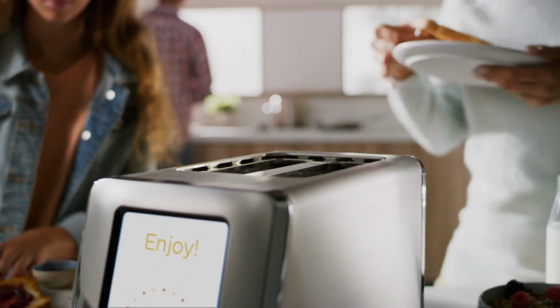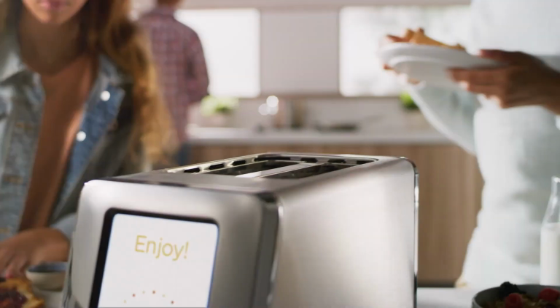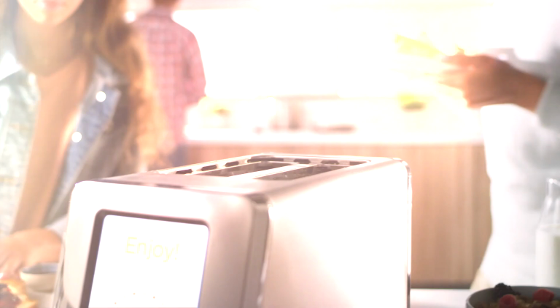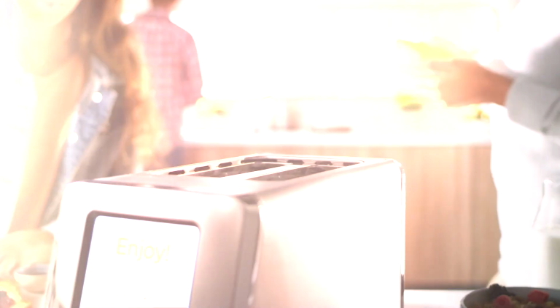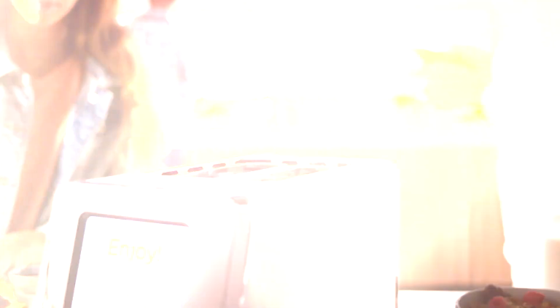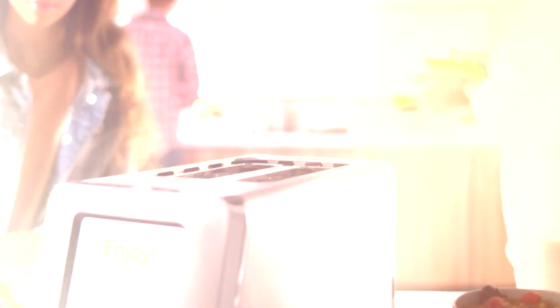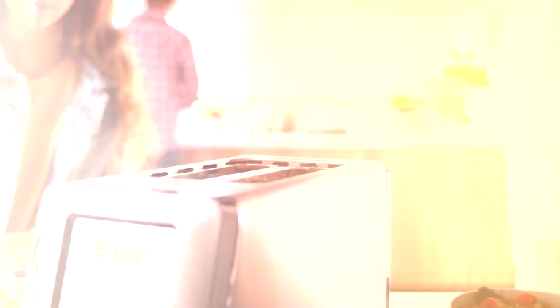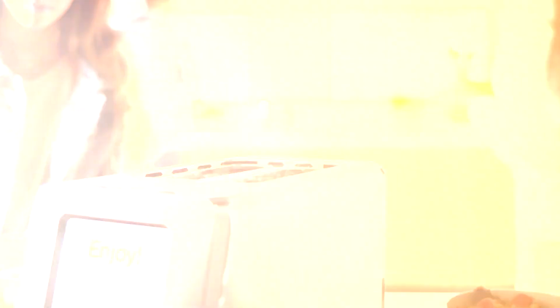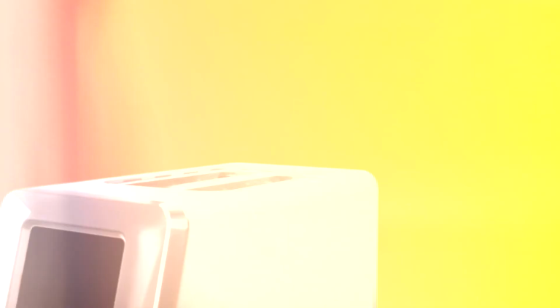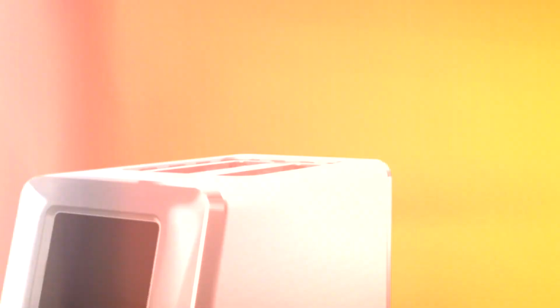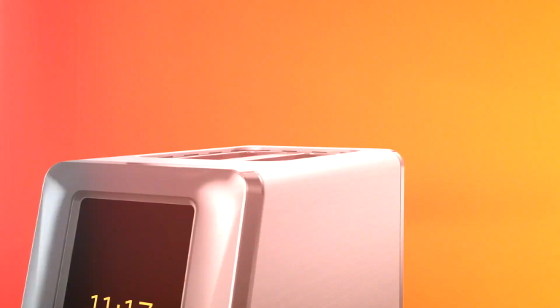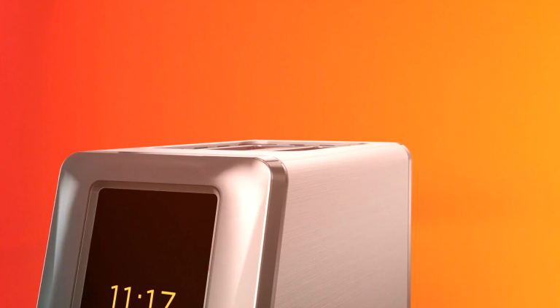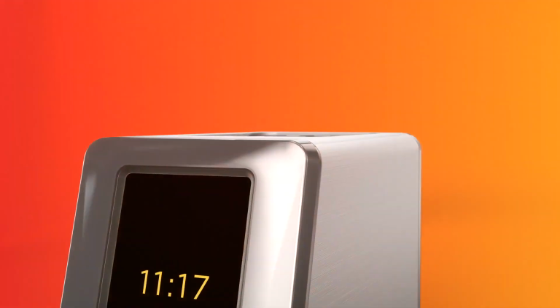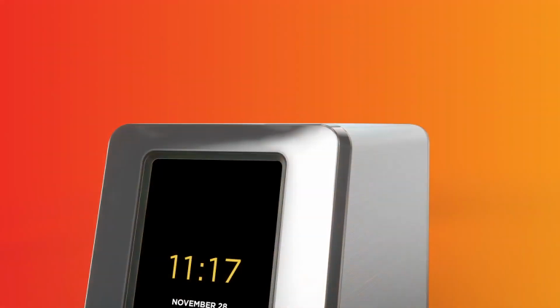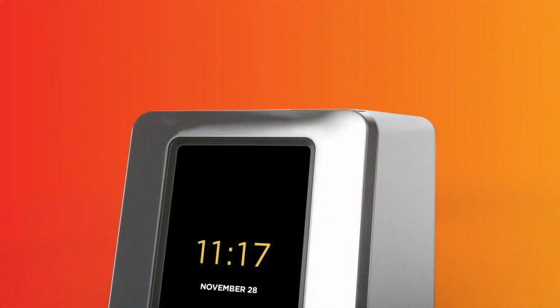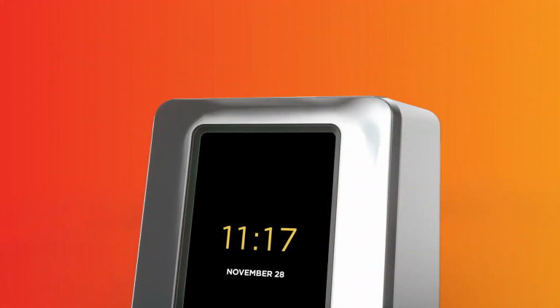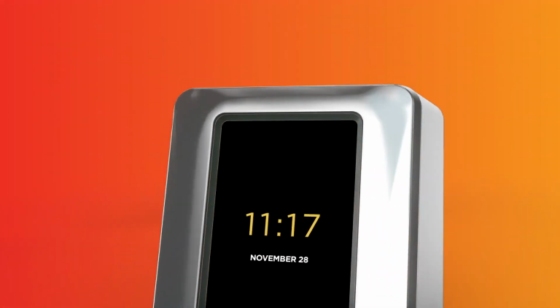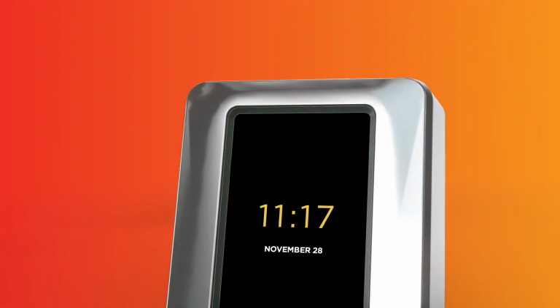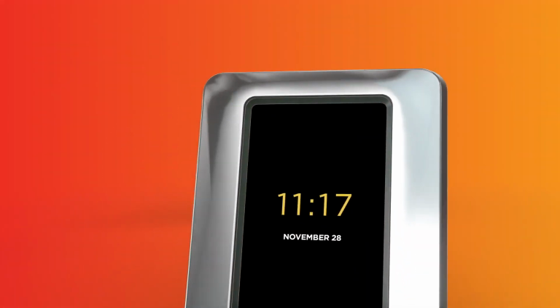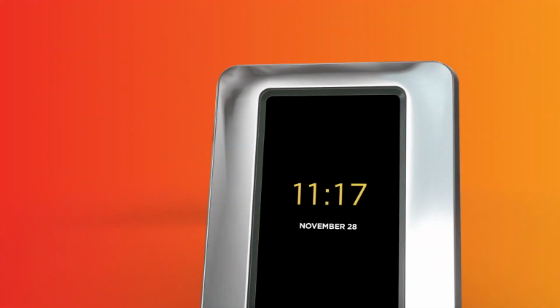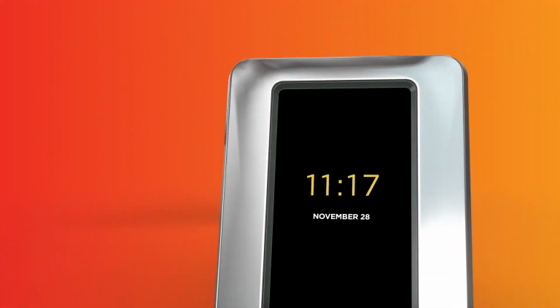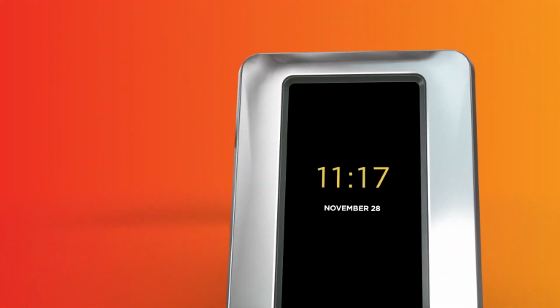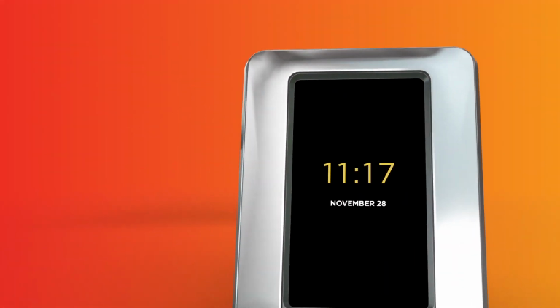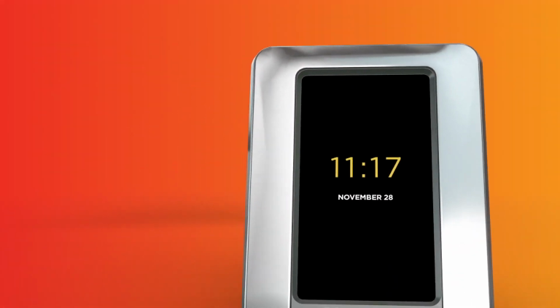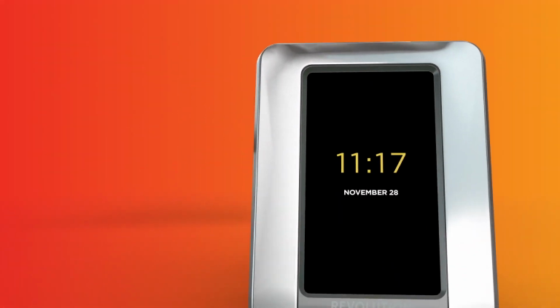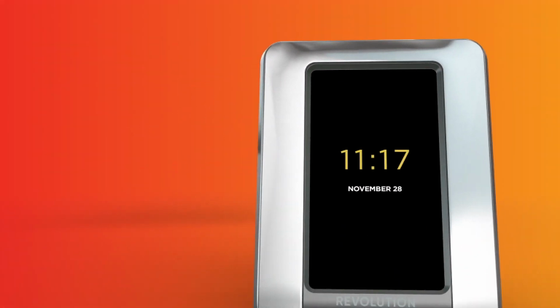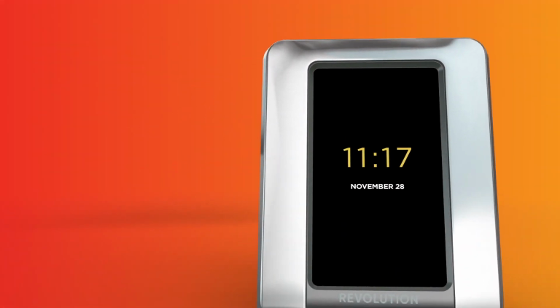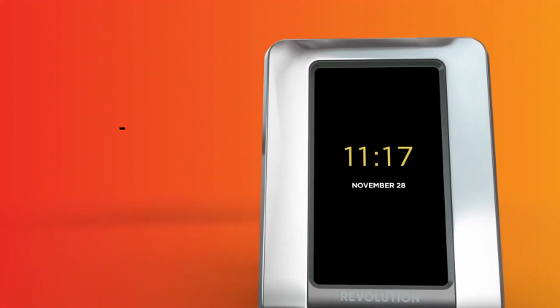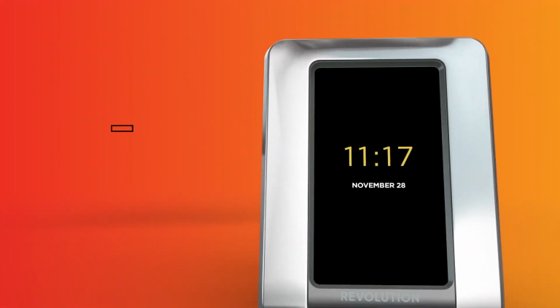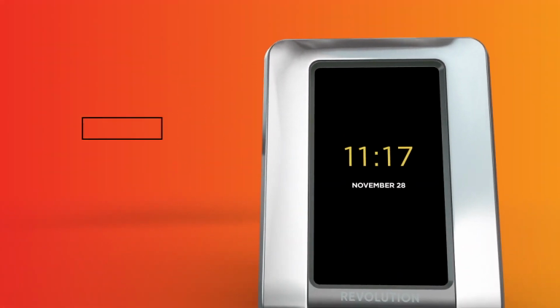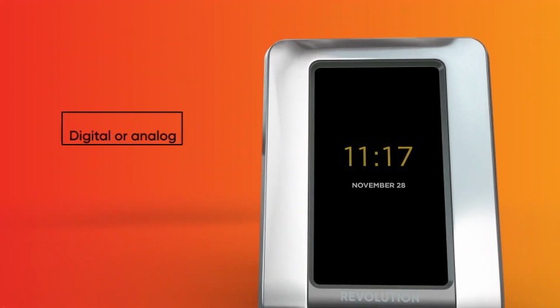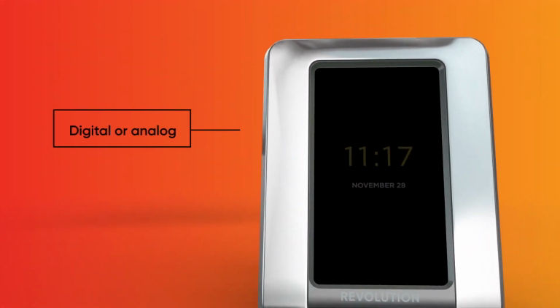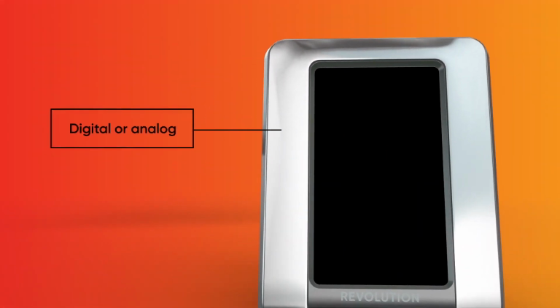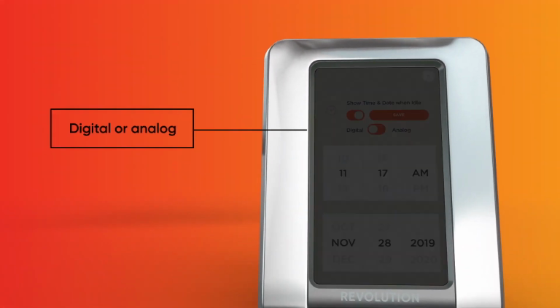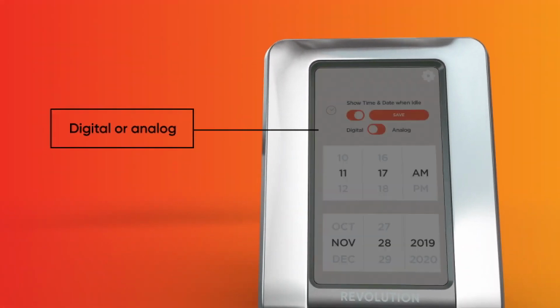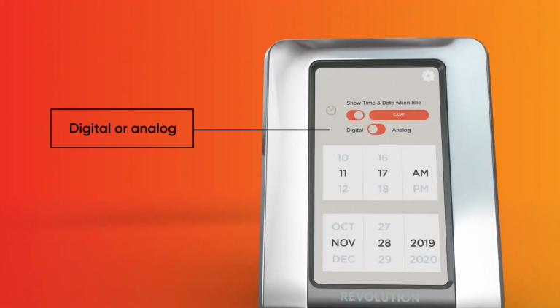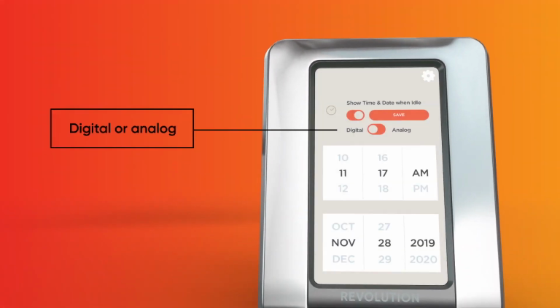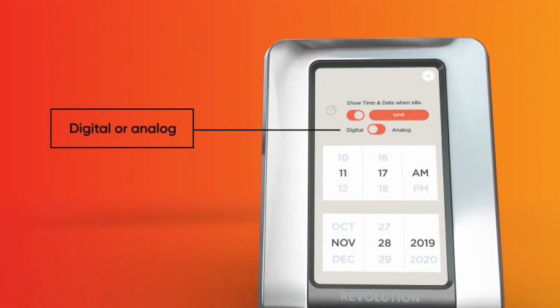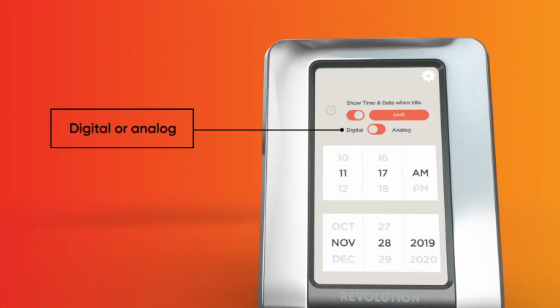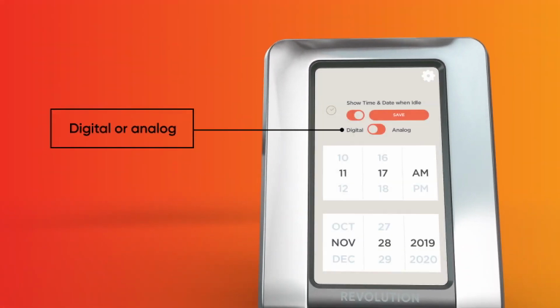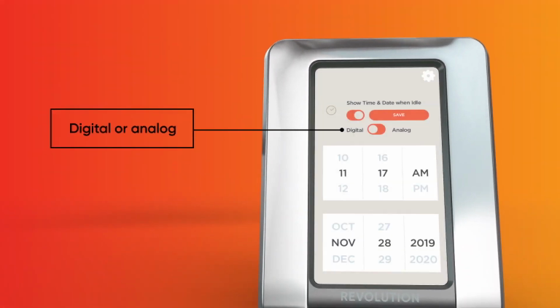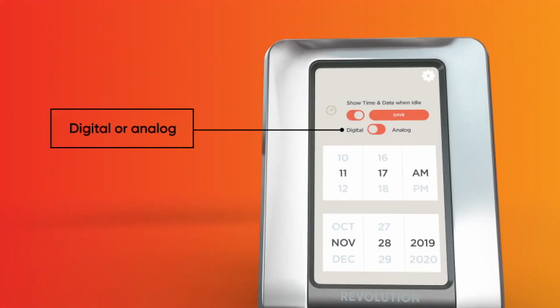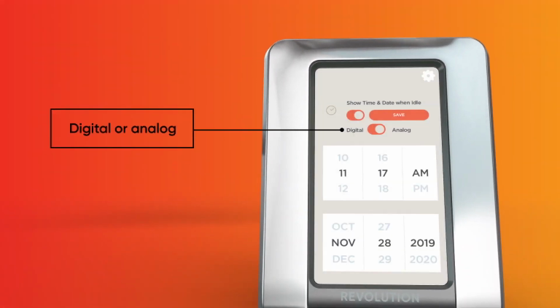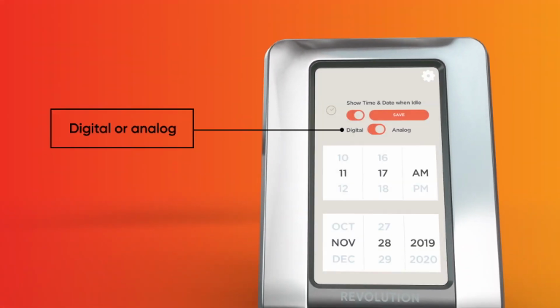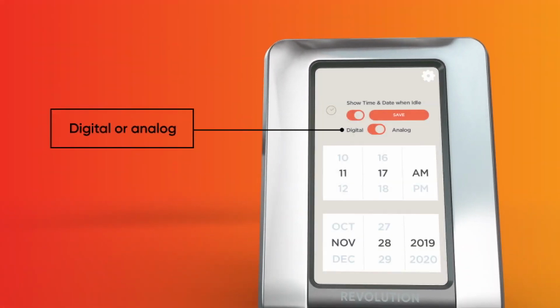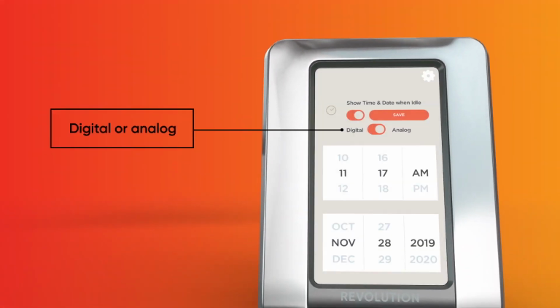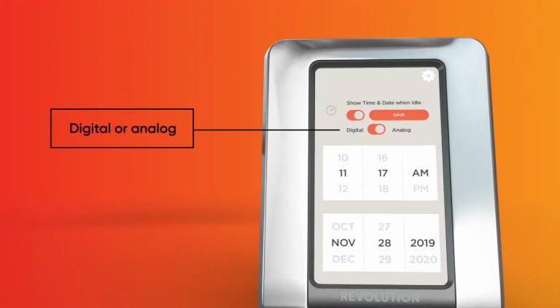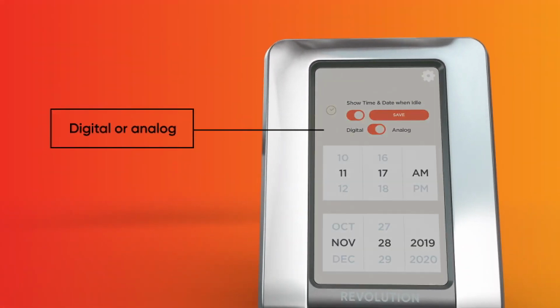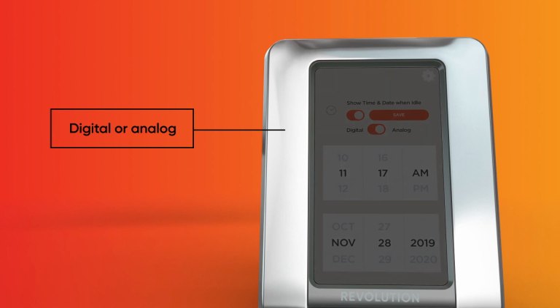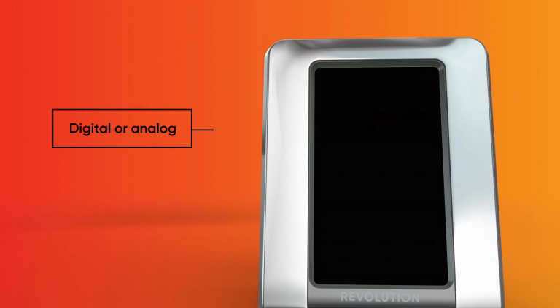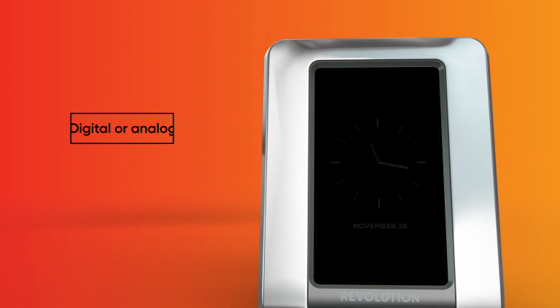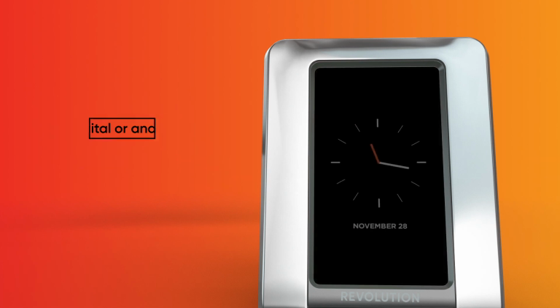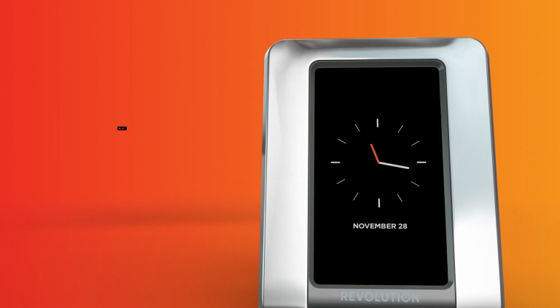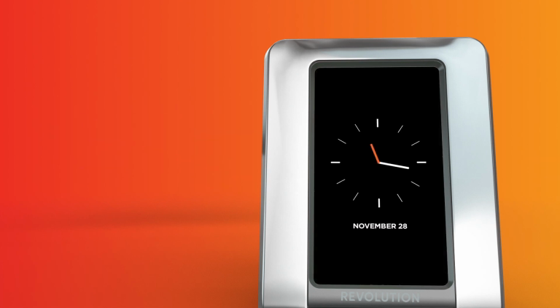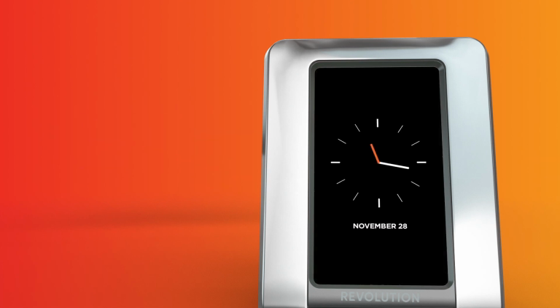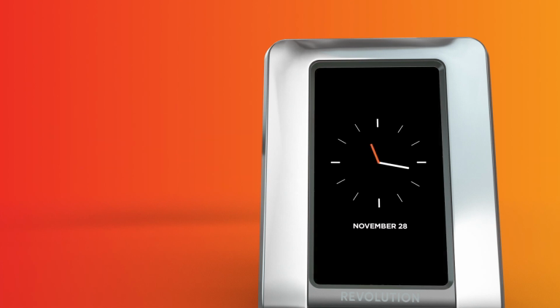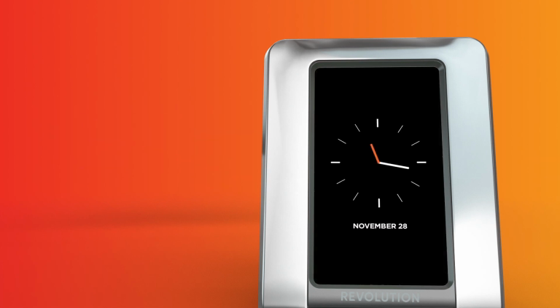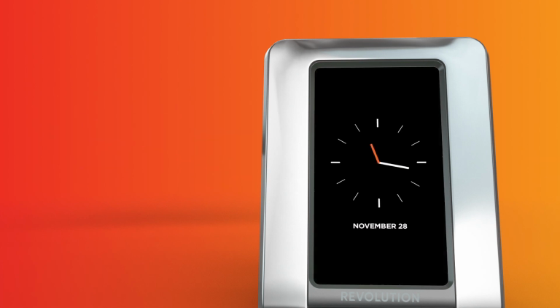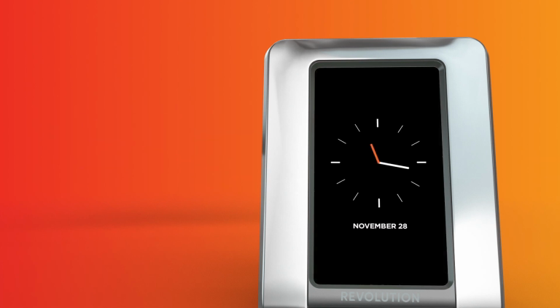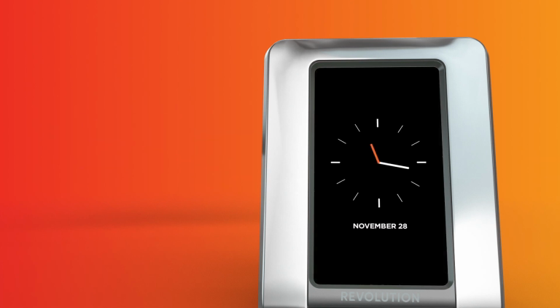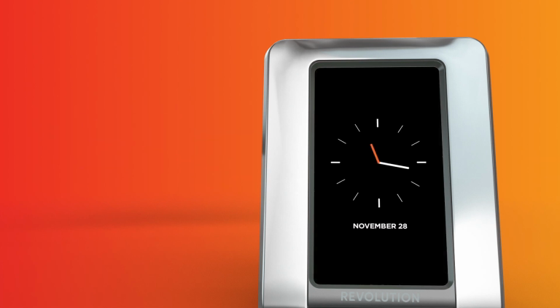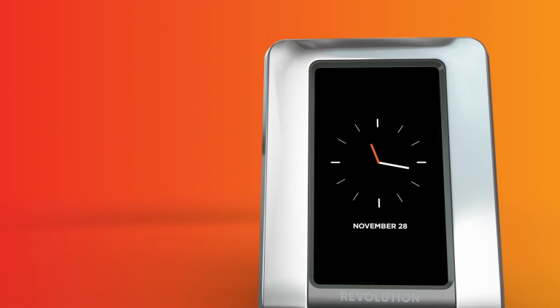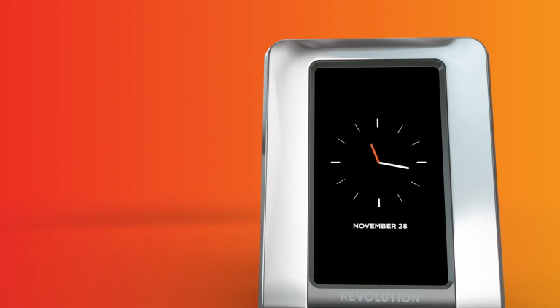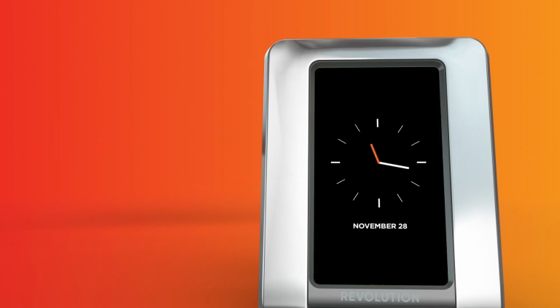When not in use, the touchscreen will display the date and time in either digital or analog mode, making the R180 attractive and functional.